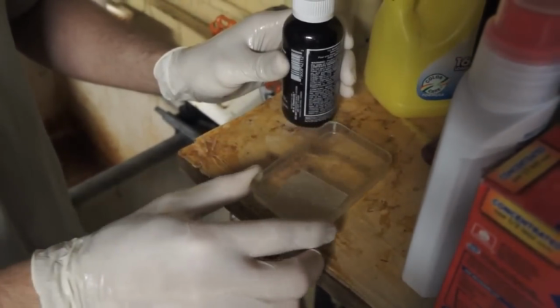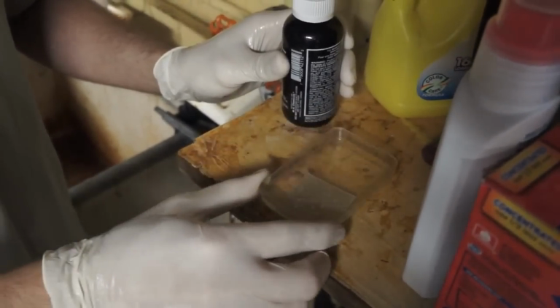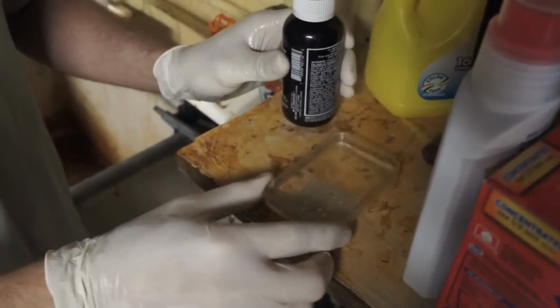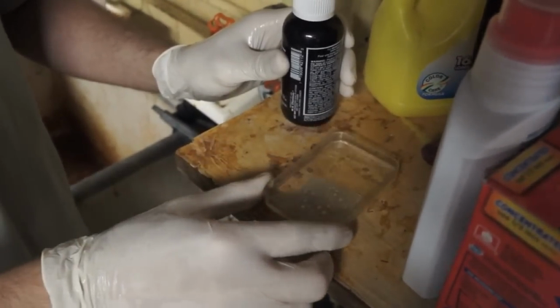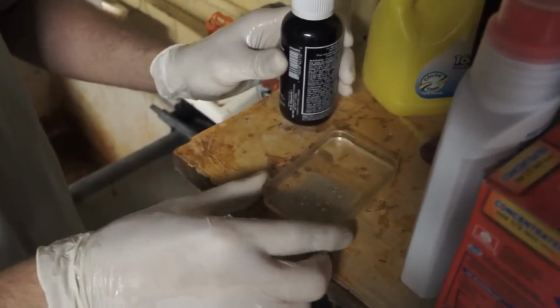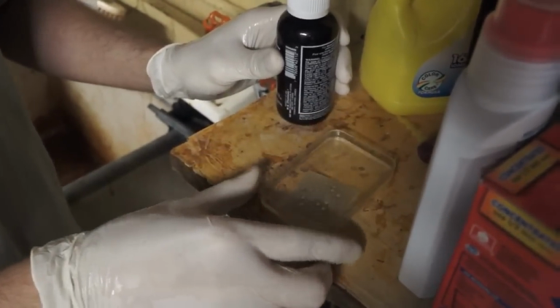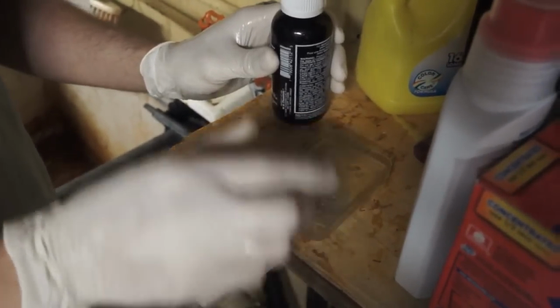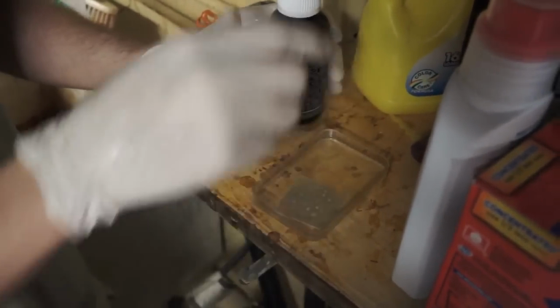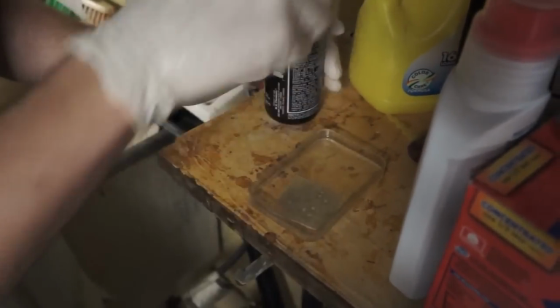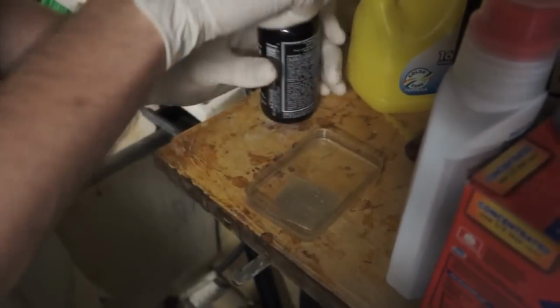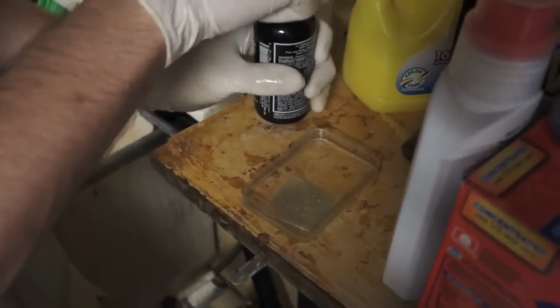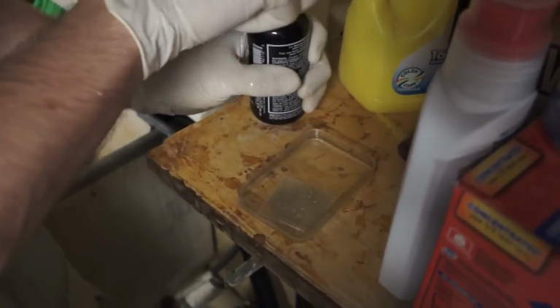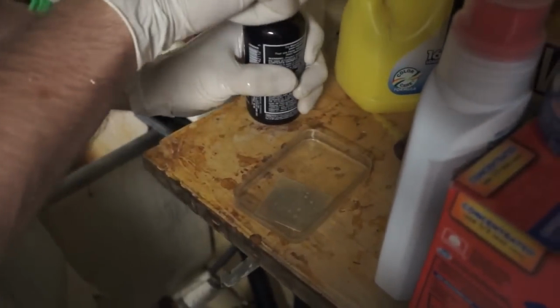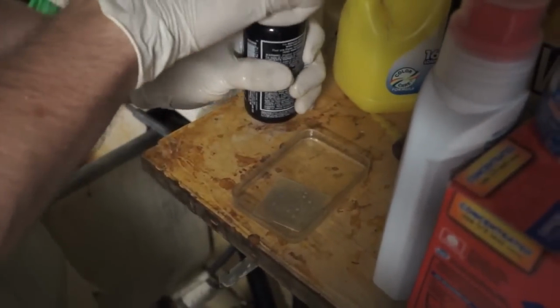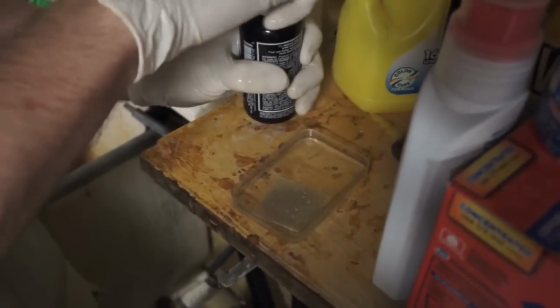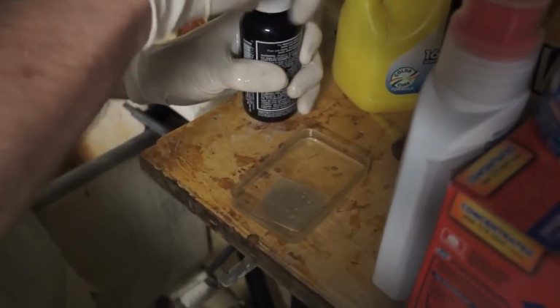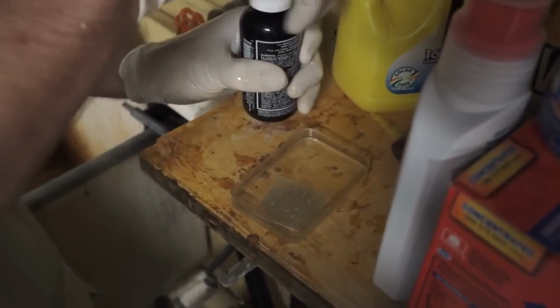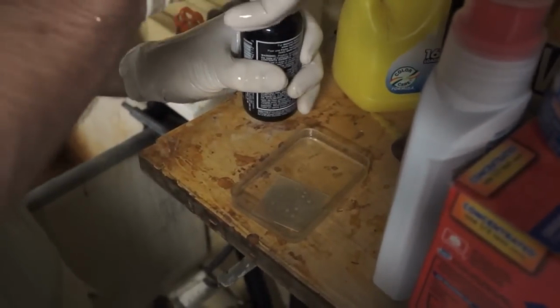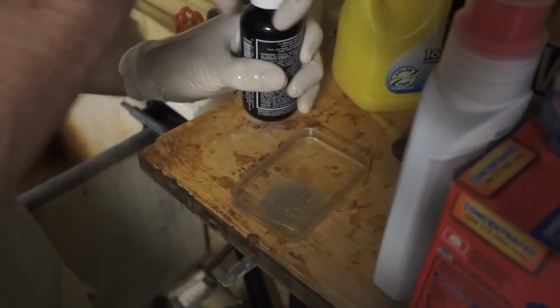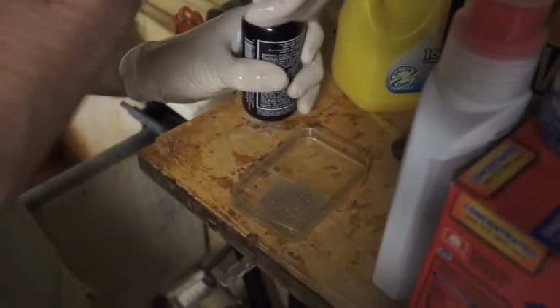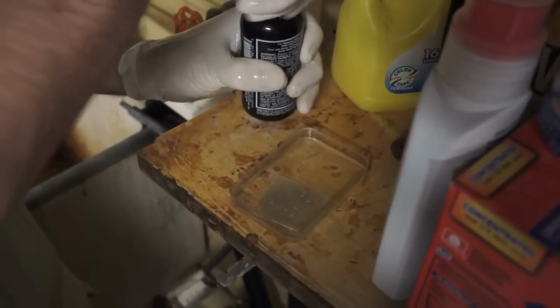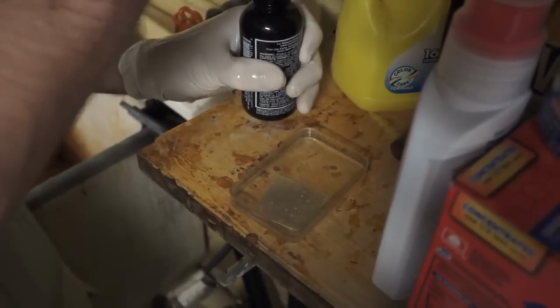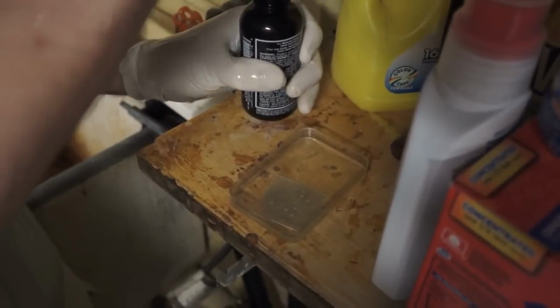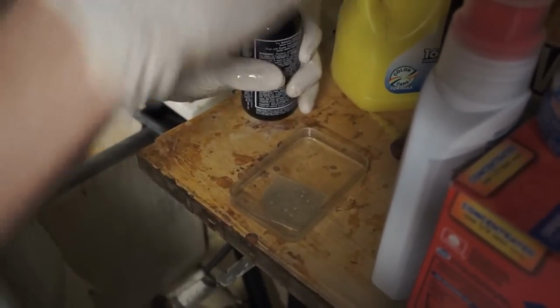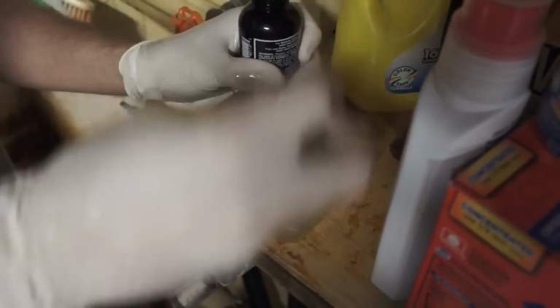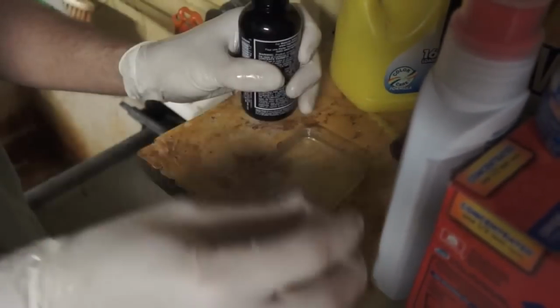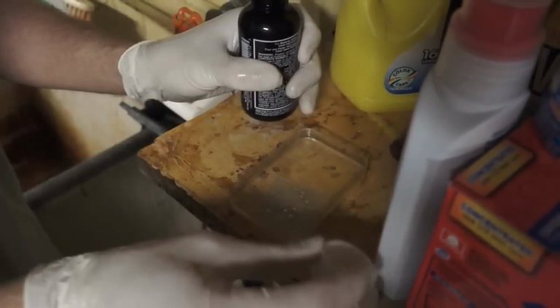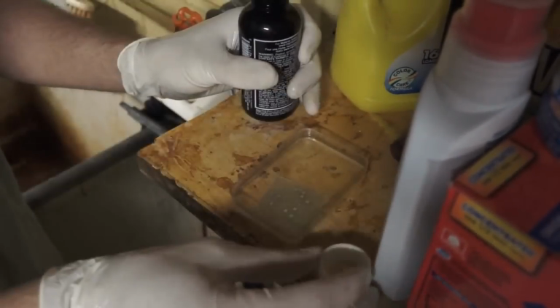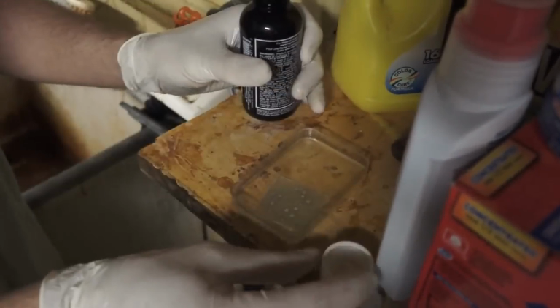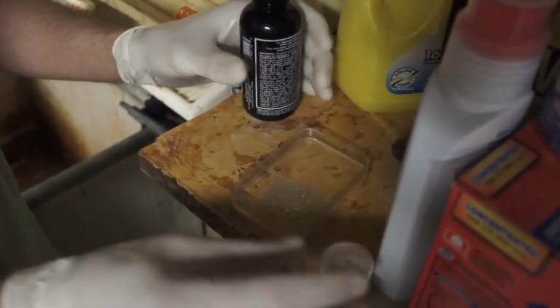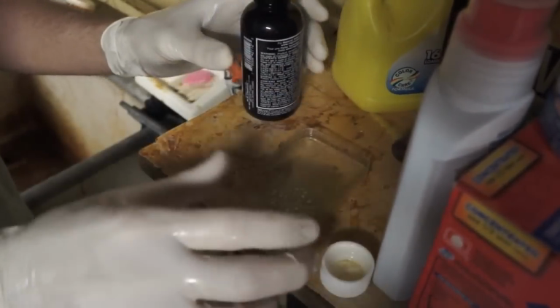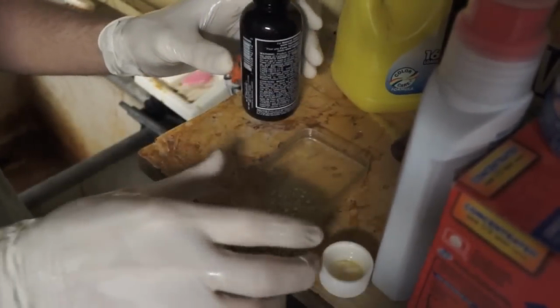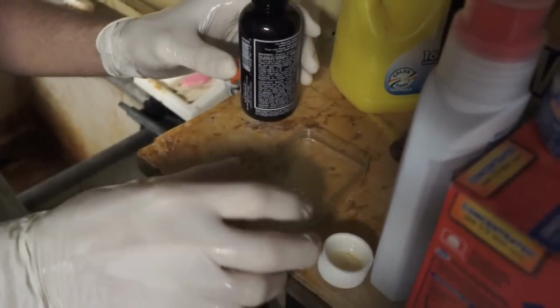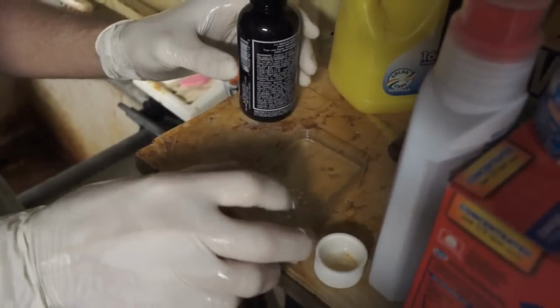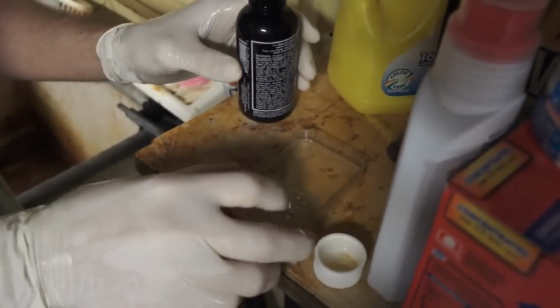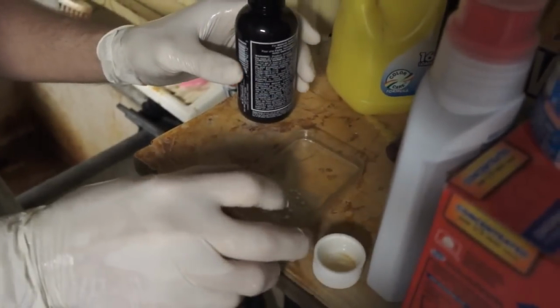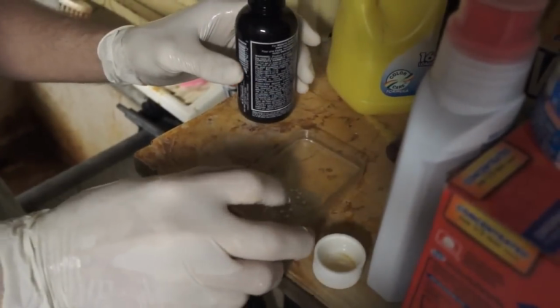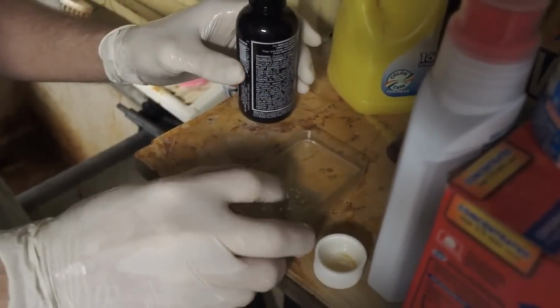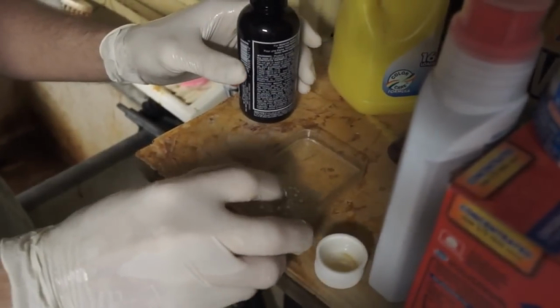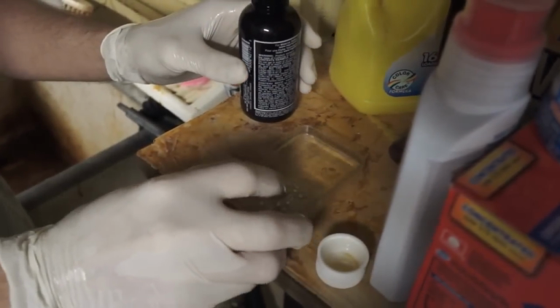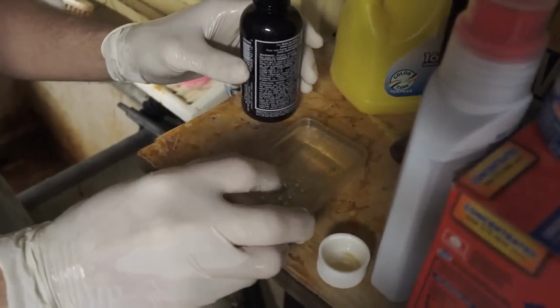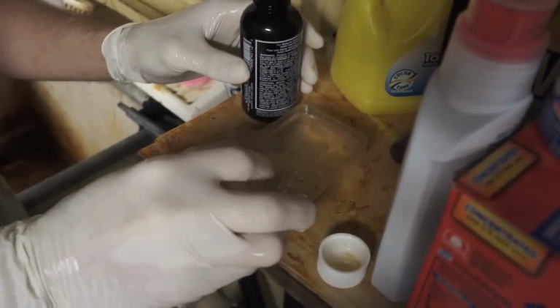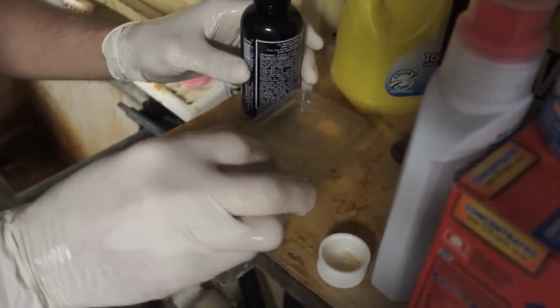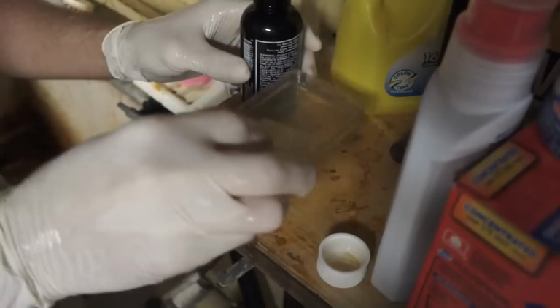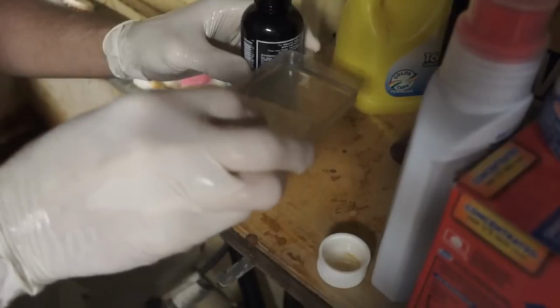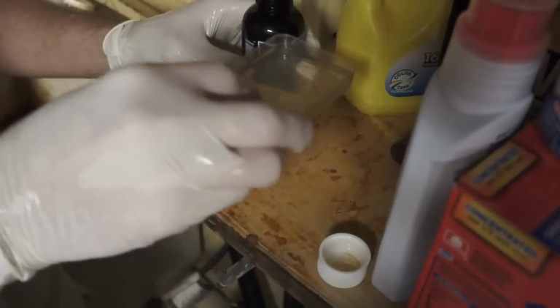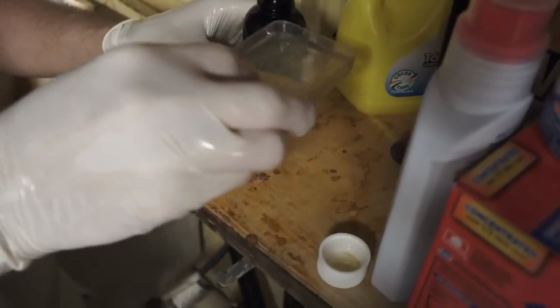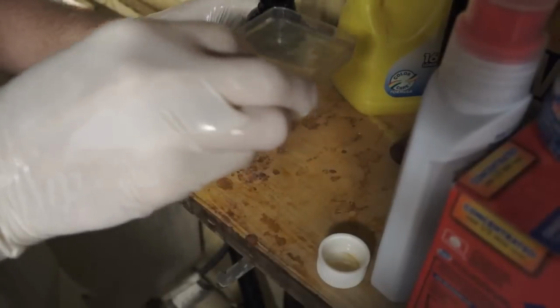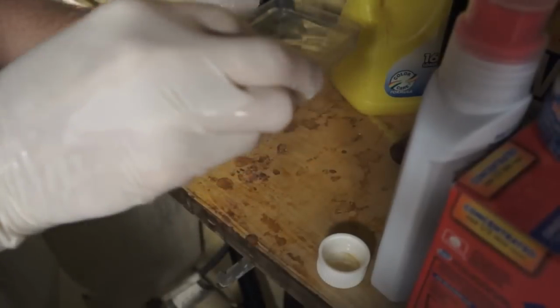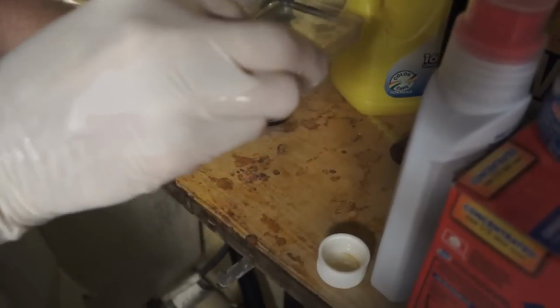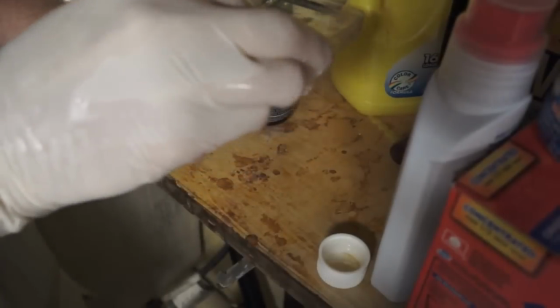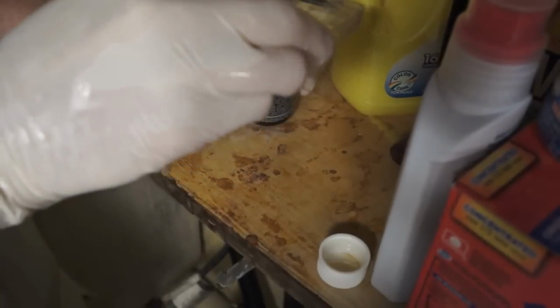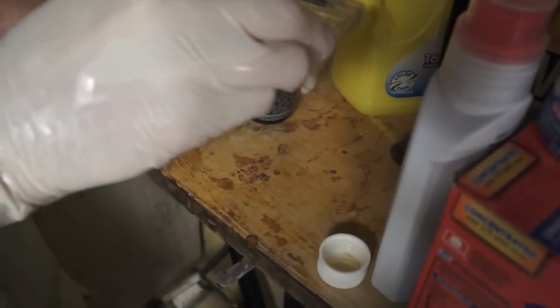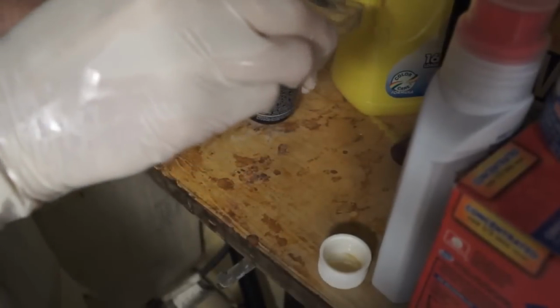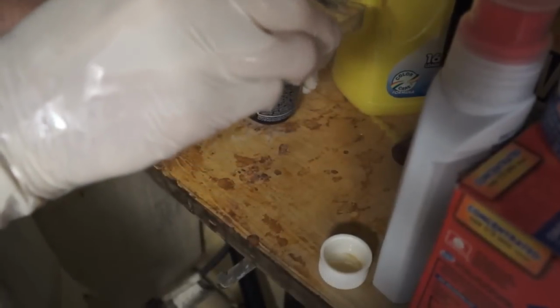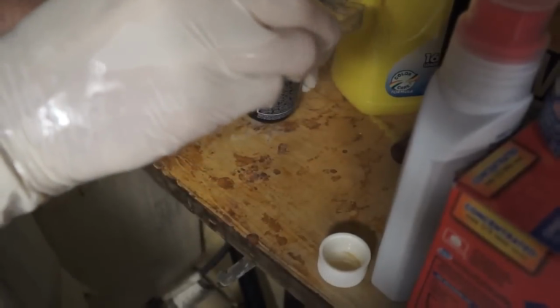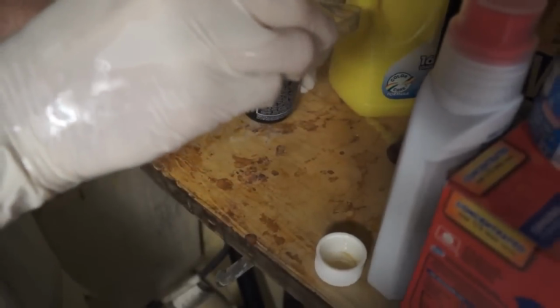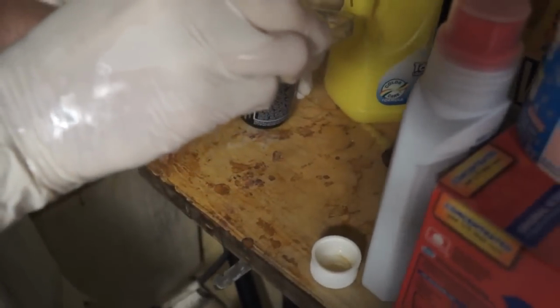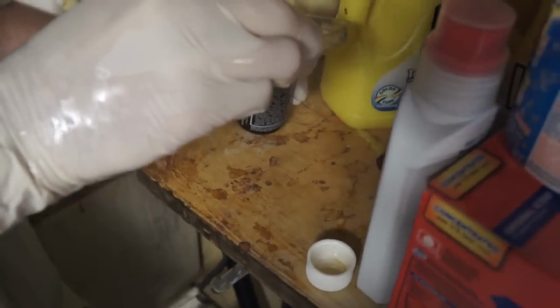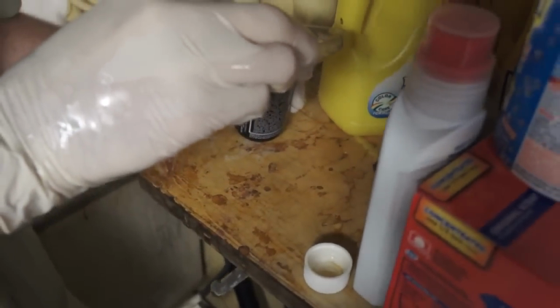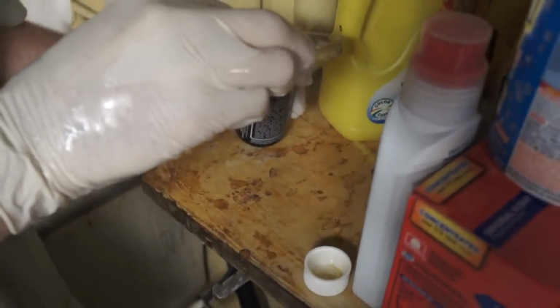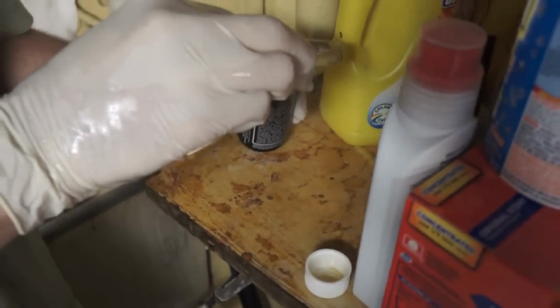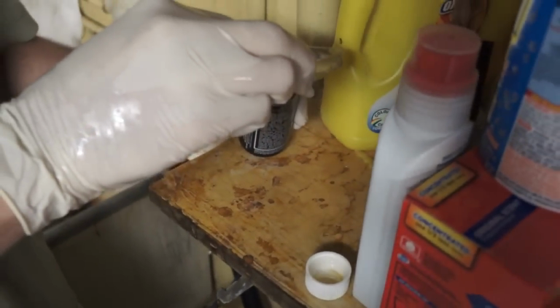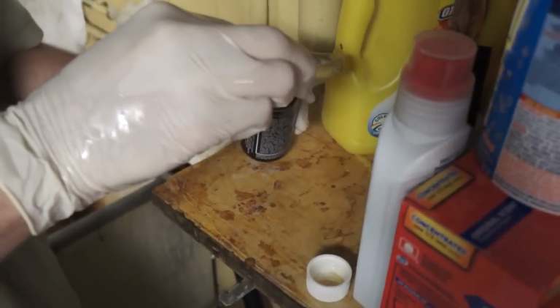Once you're done, like we are now, all you do is take this and pour it back into the container.